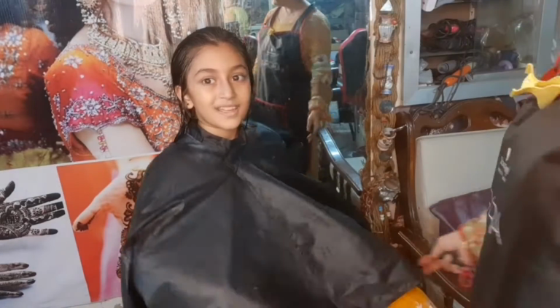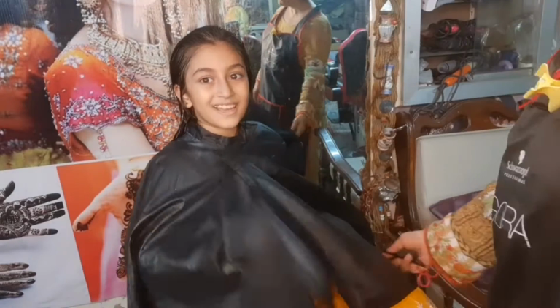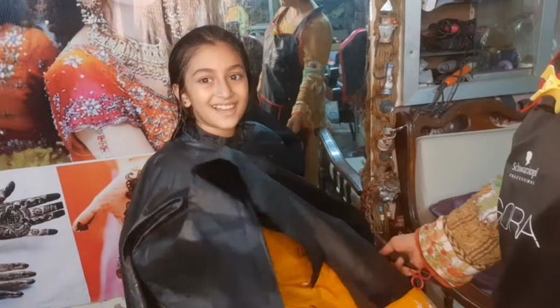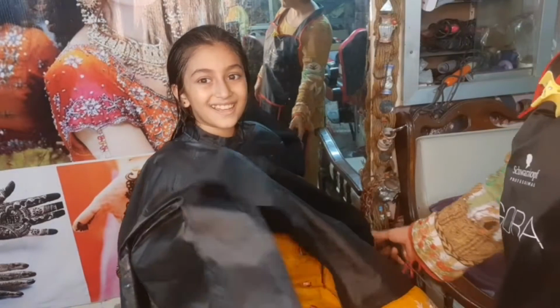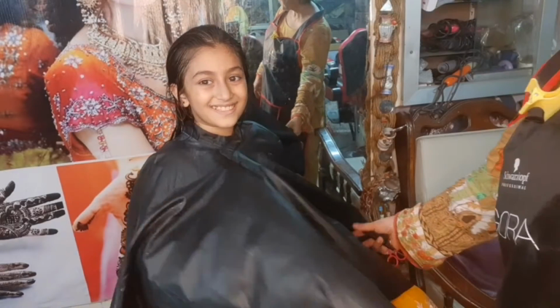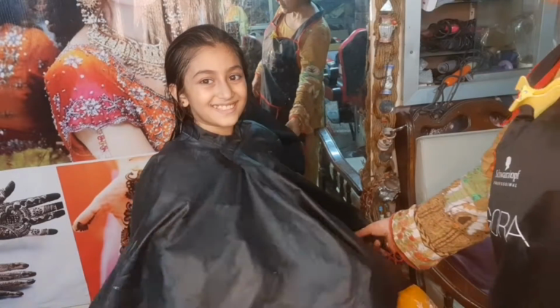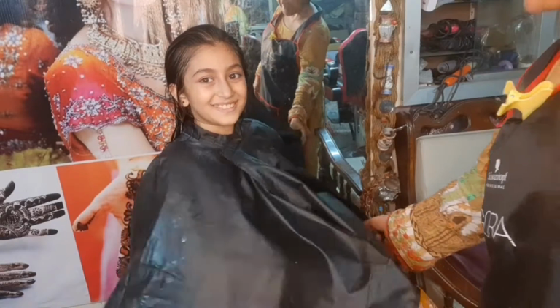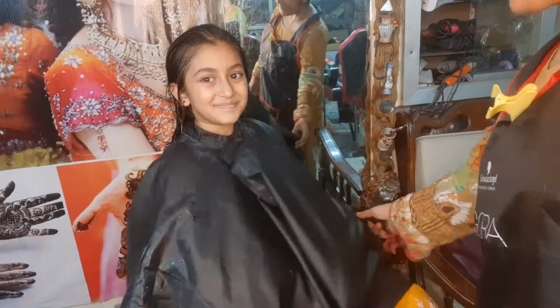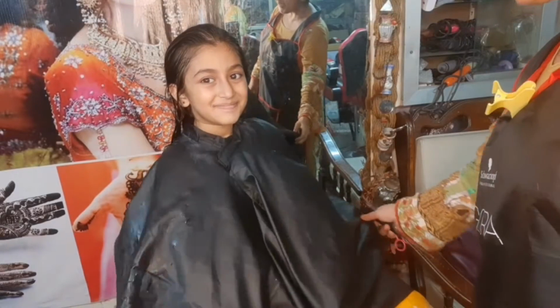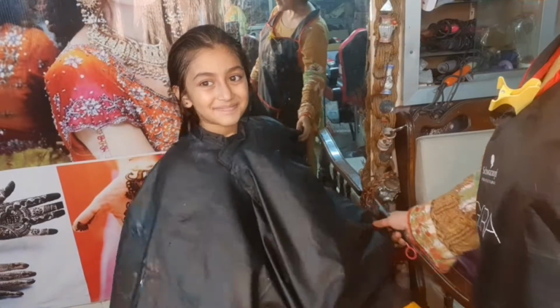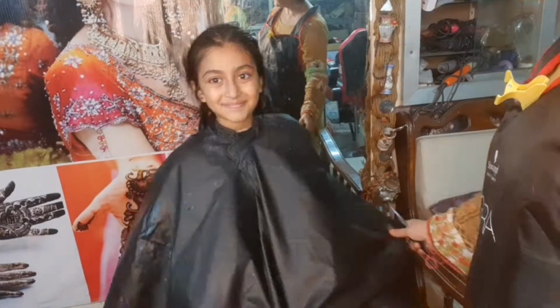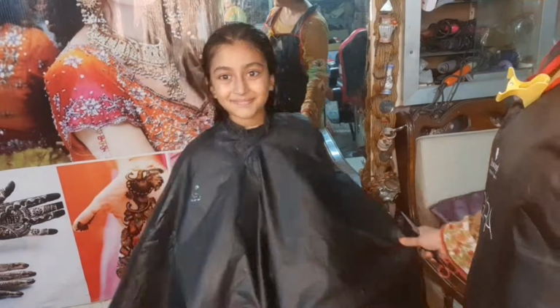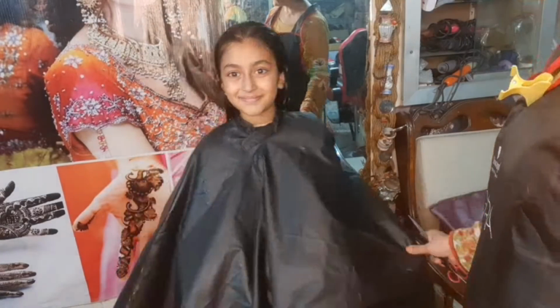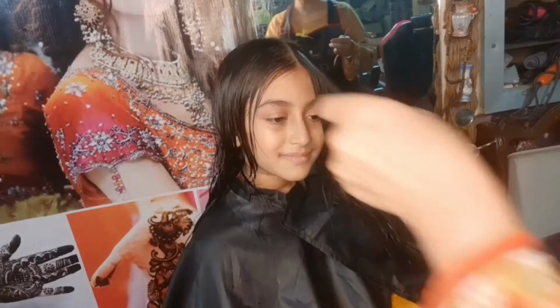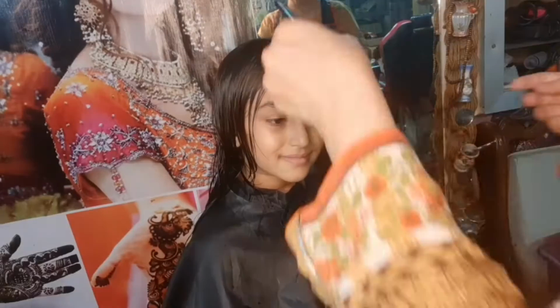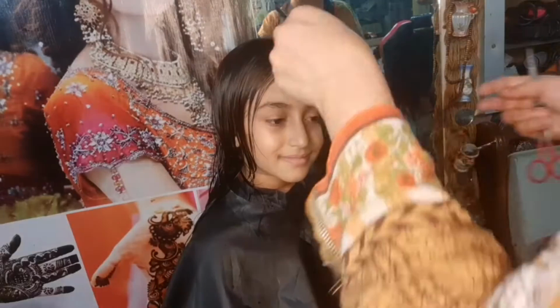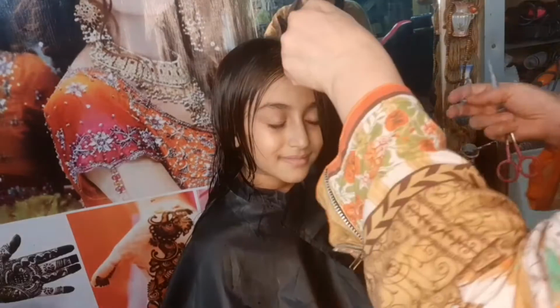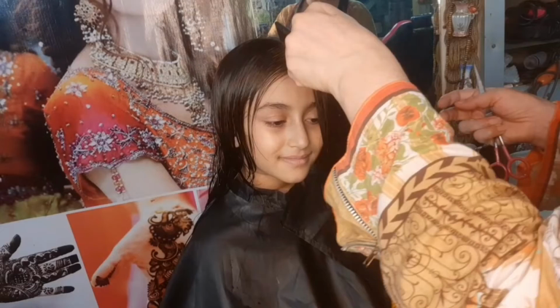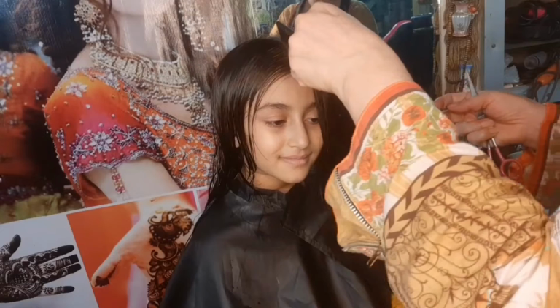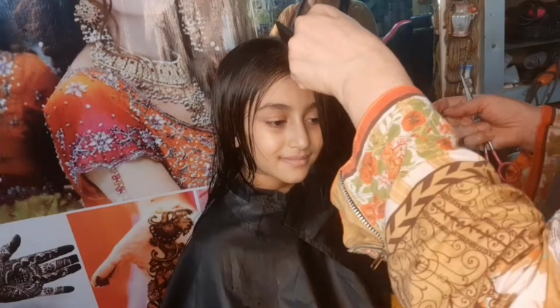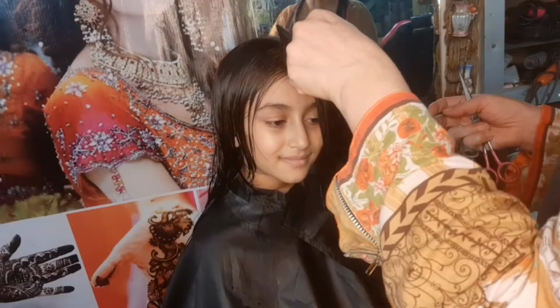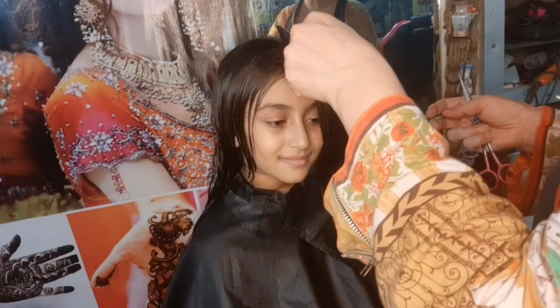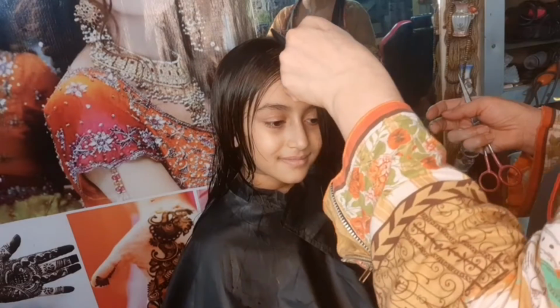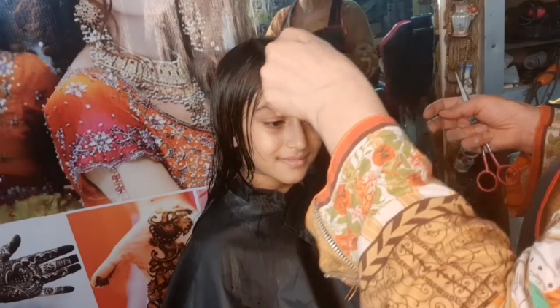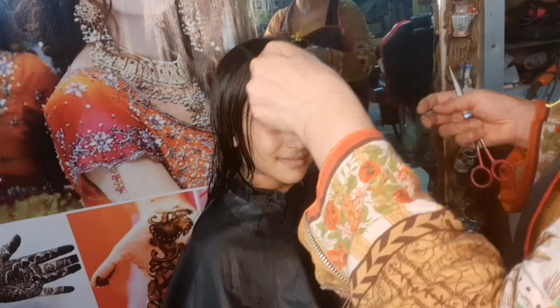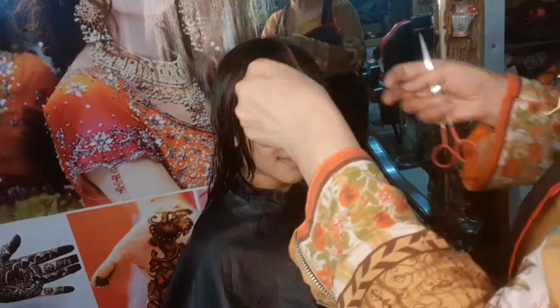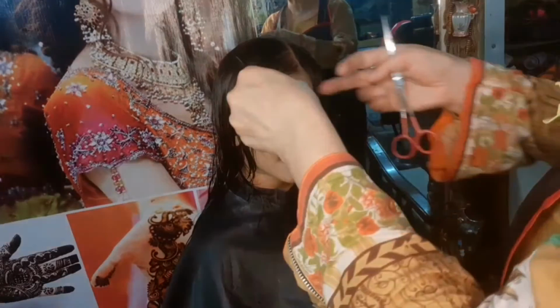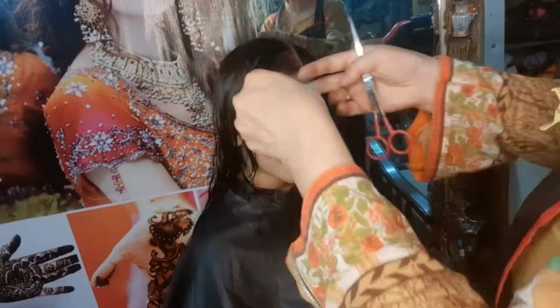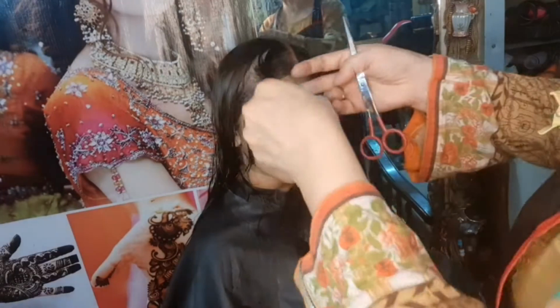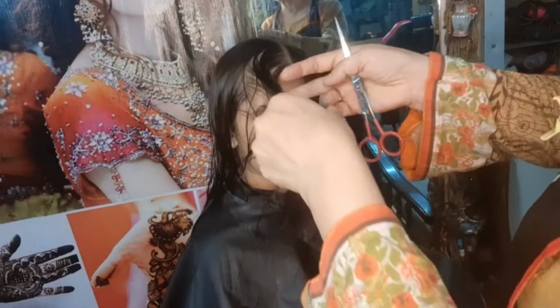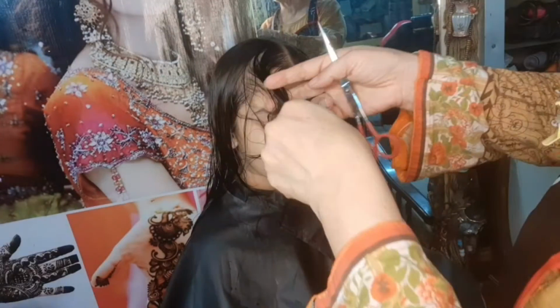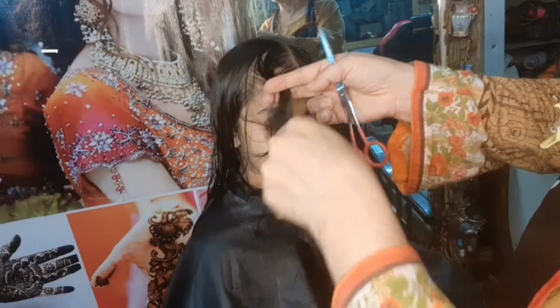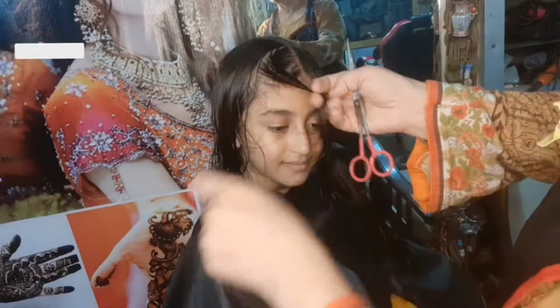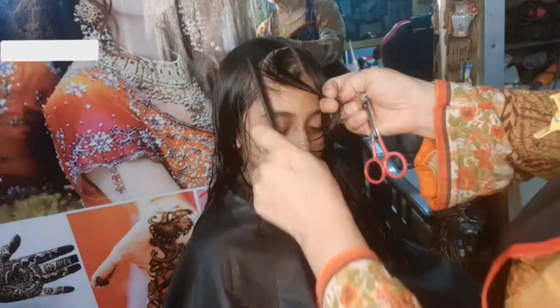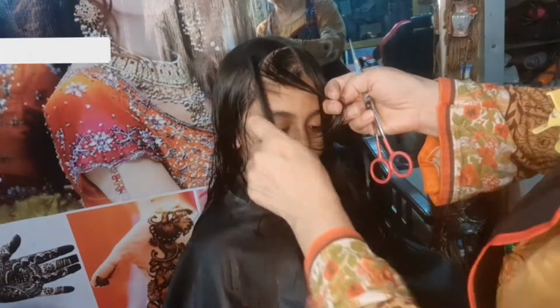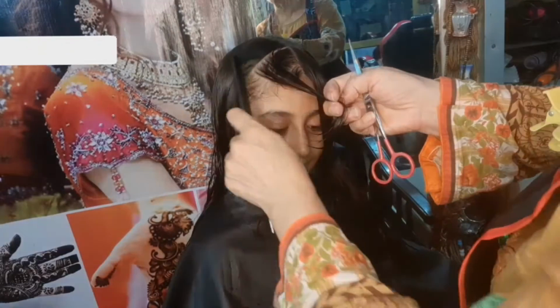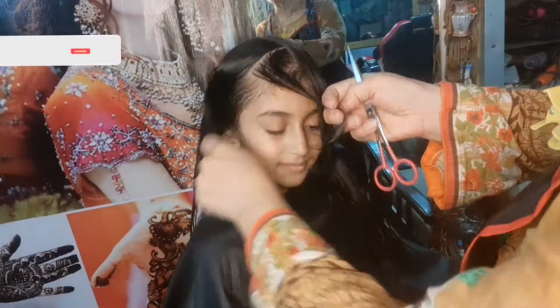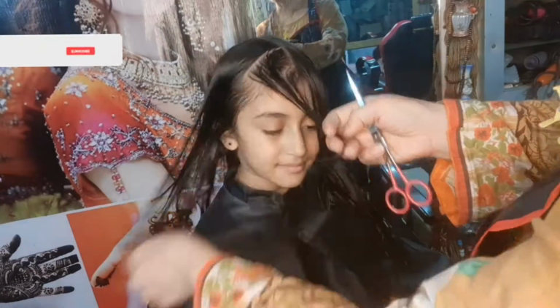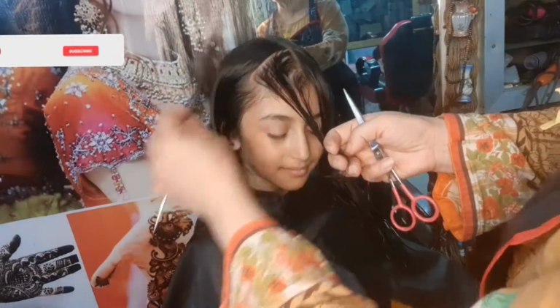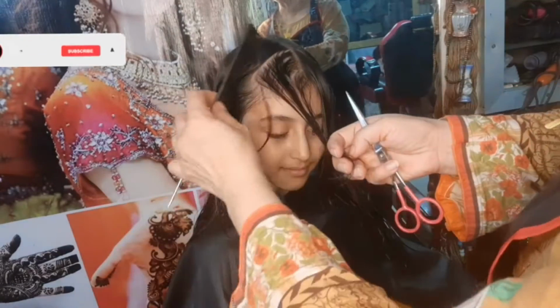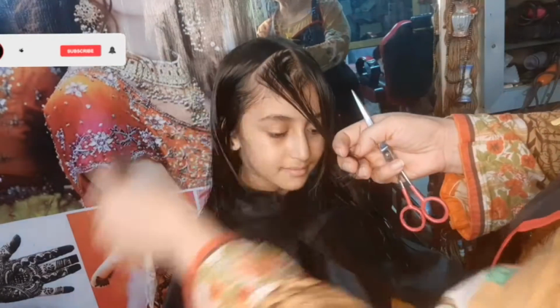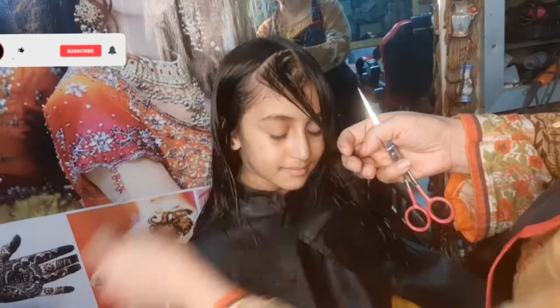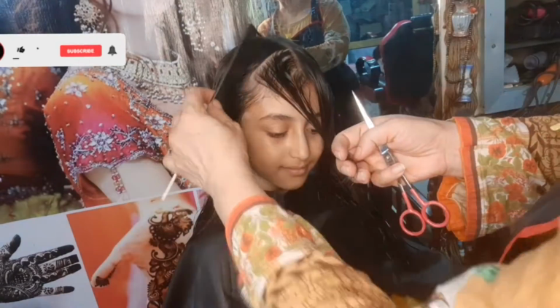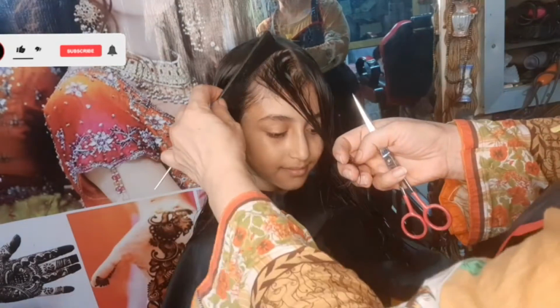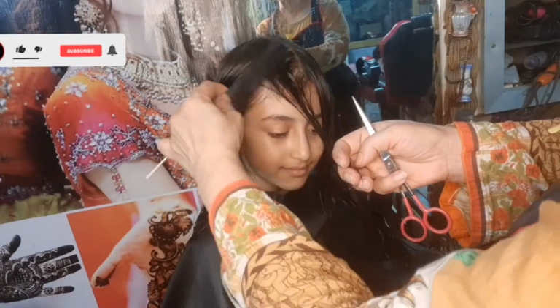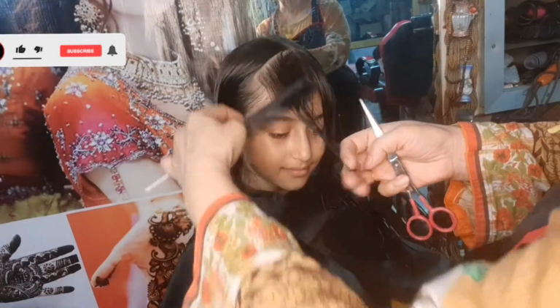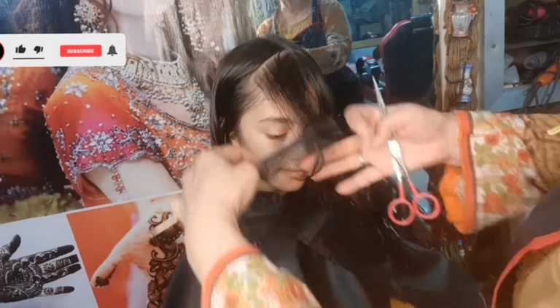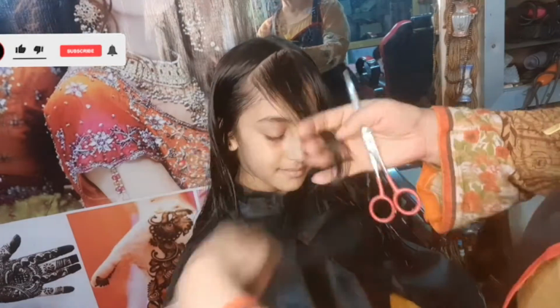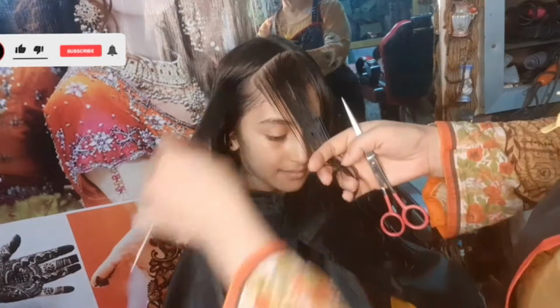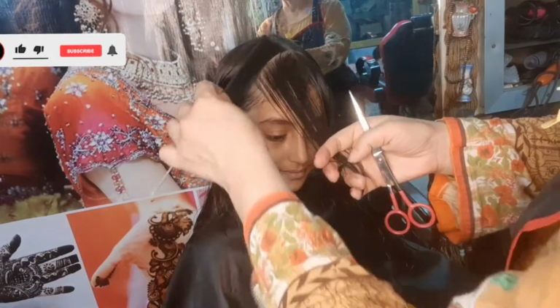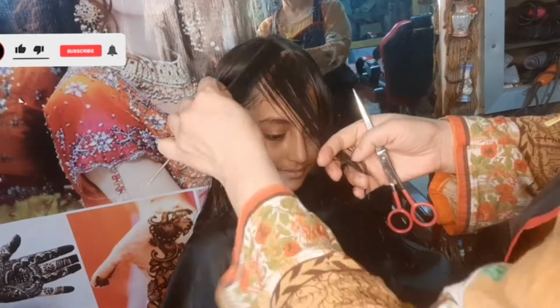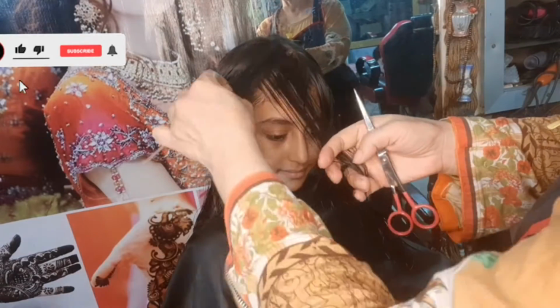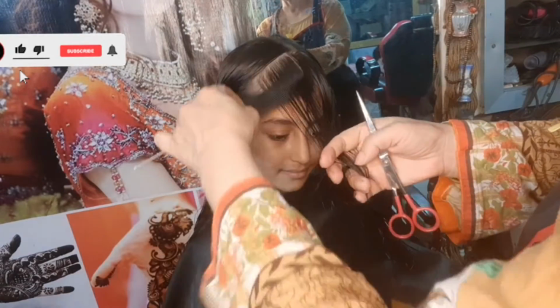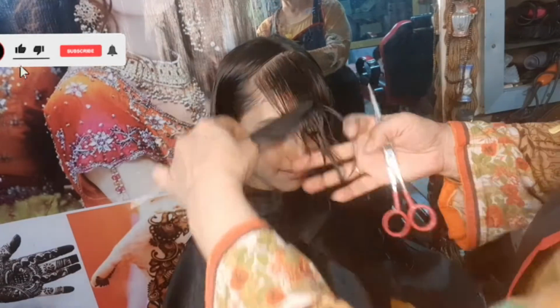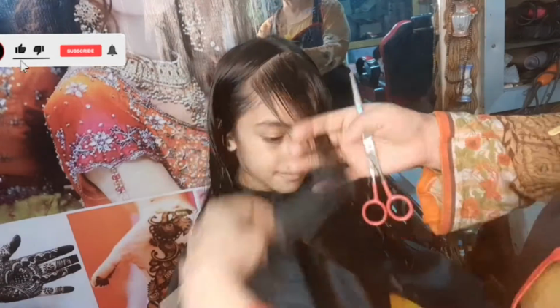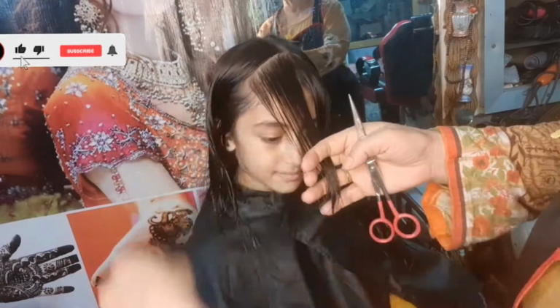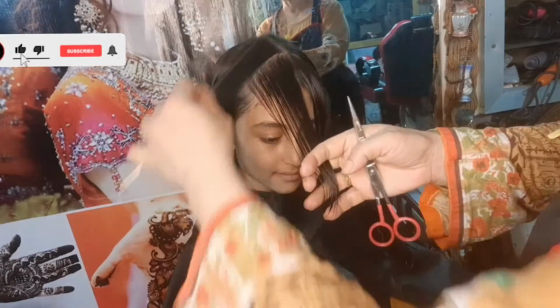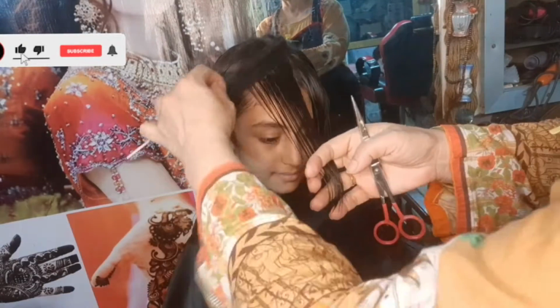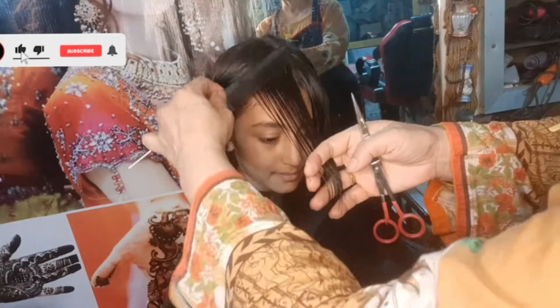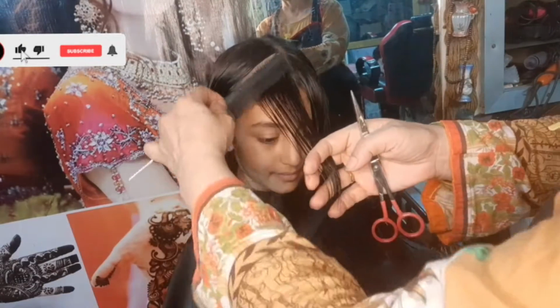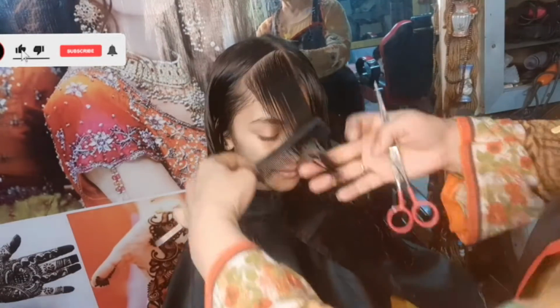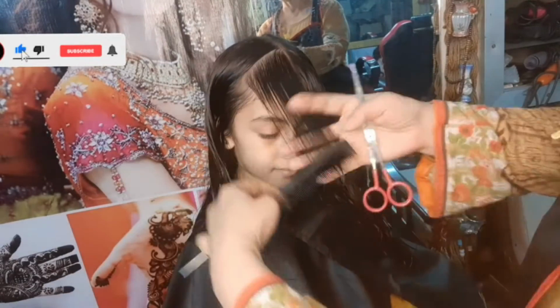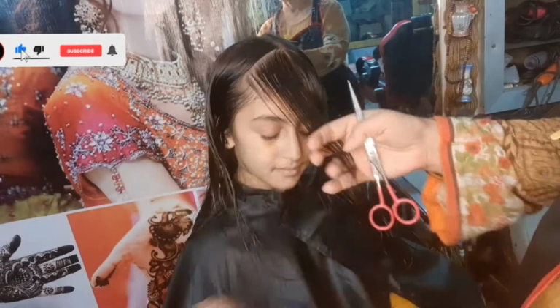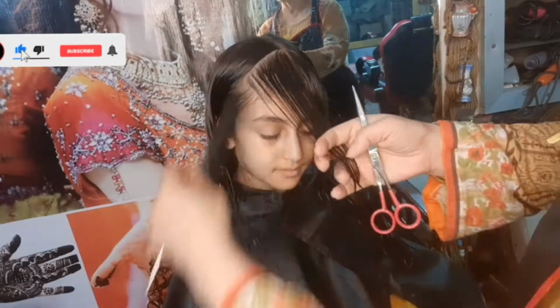Hello, this is Mekor by Lubna. I am happy to be here on my YouTube channel. I hope you will be happy with me.